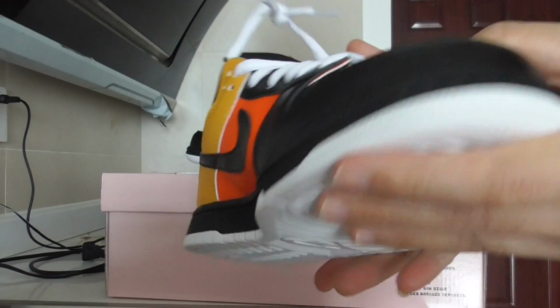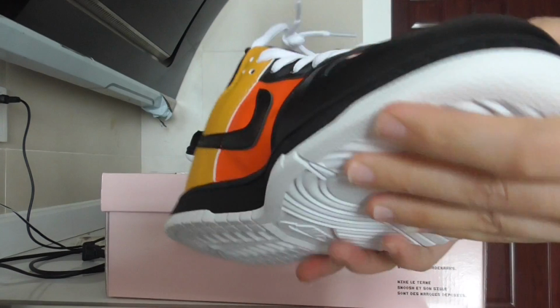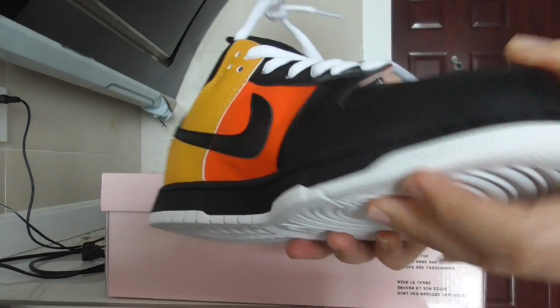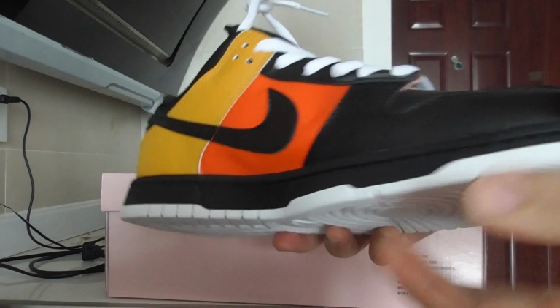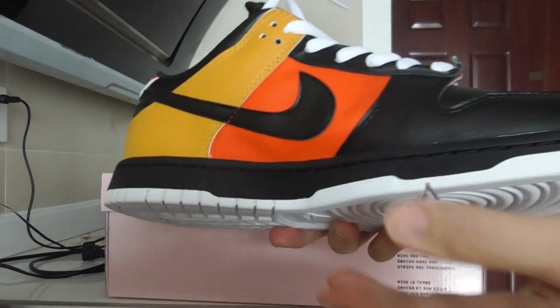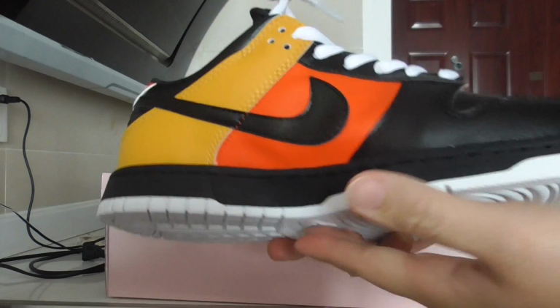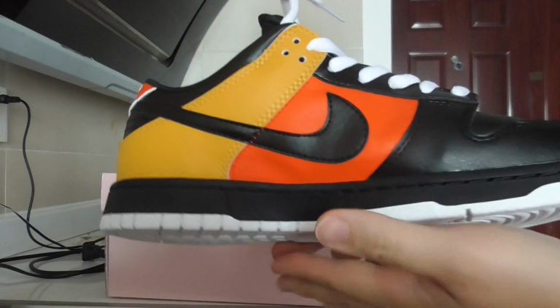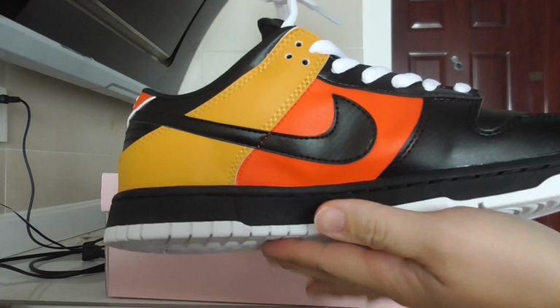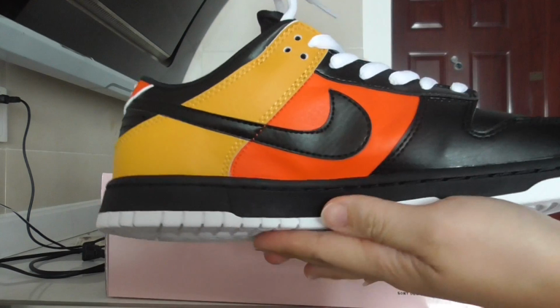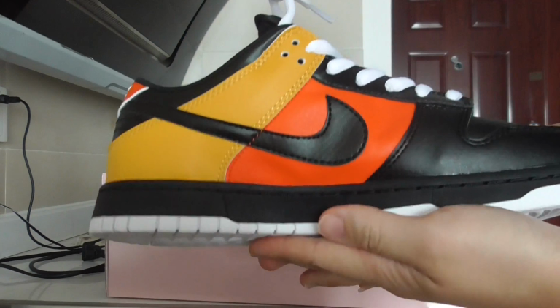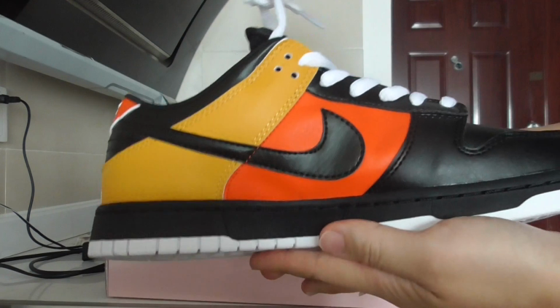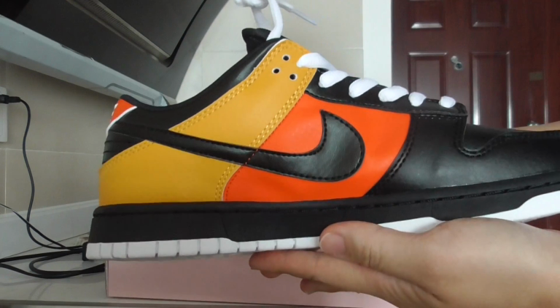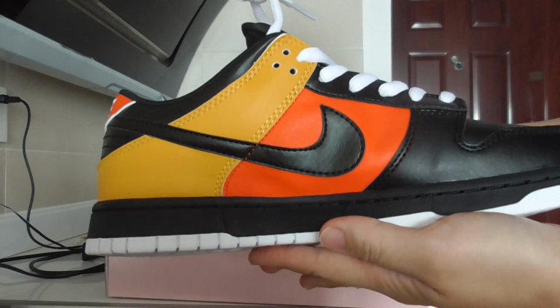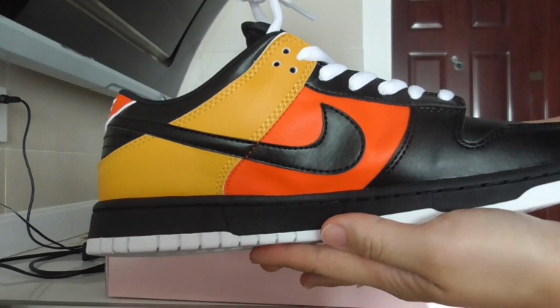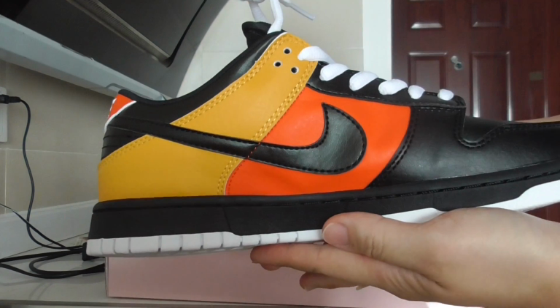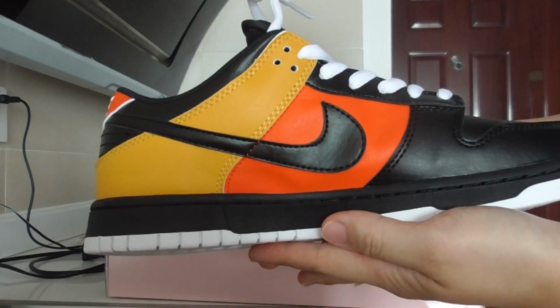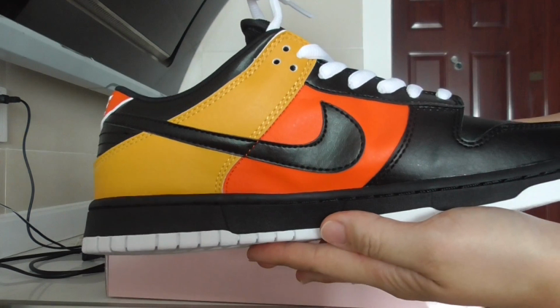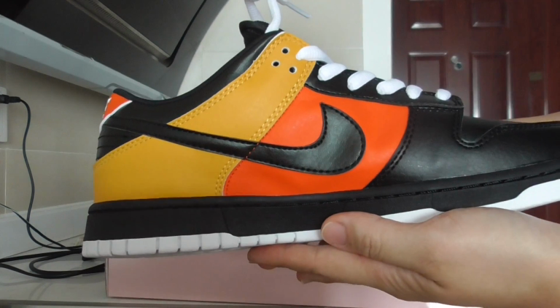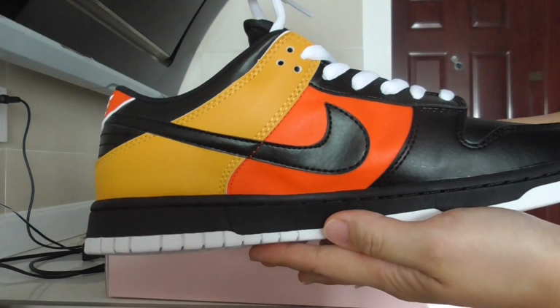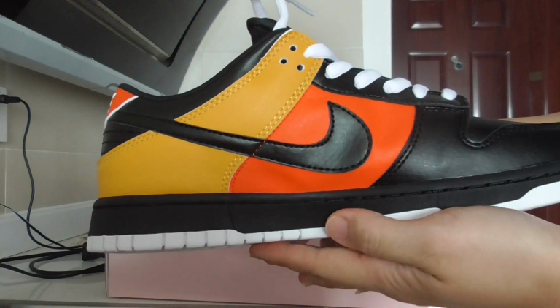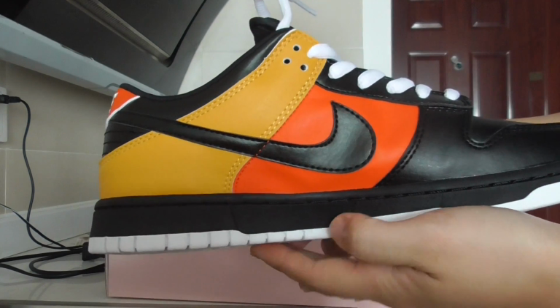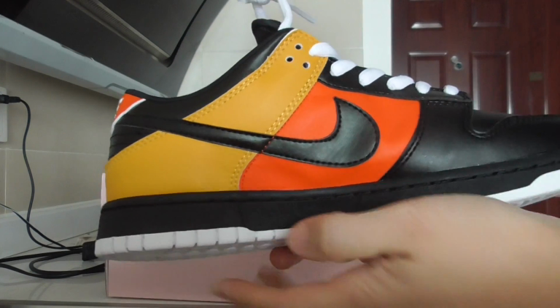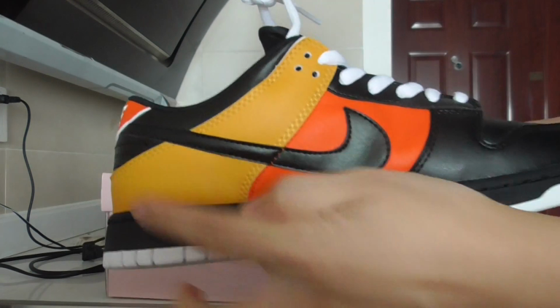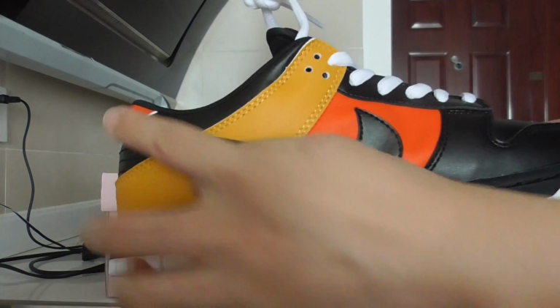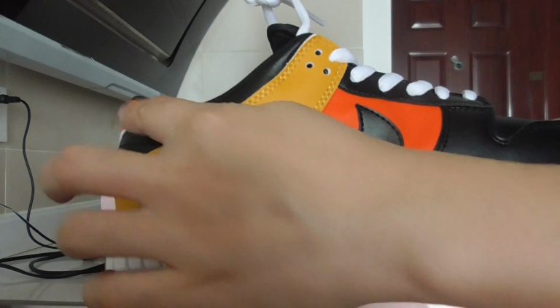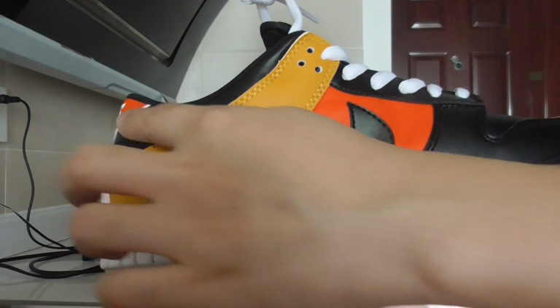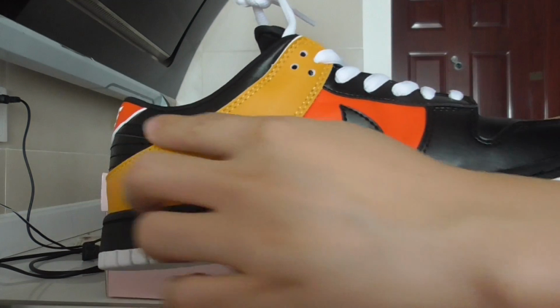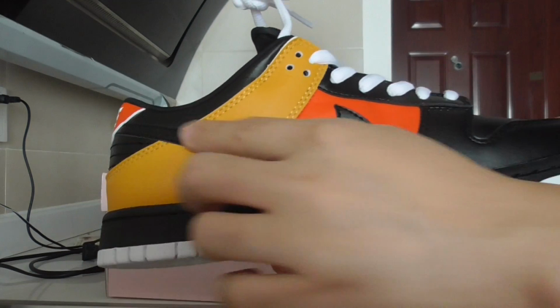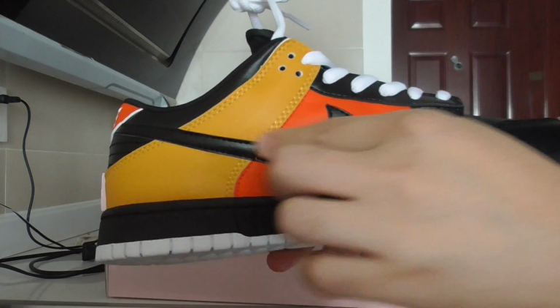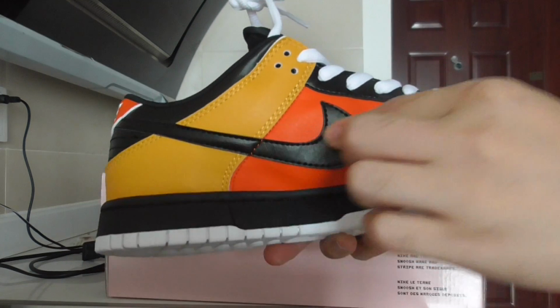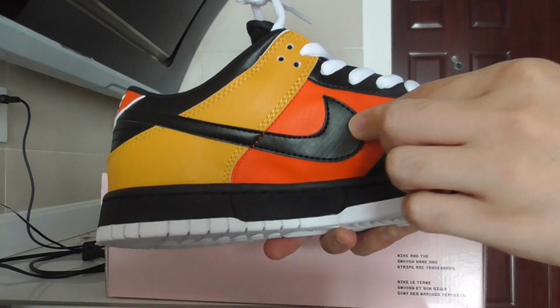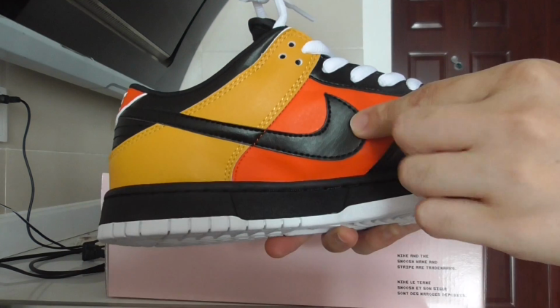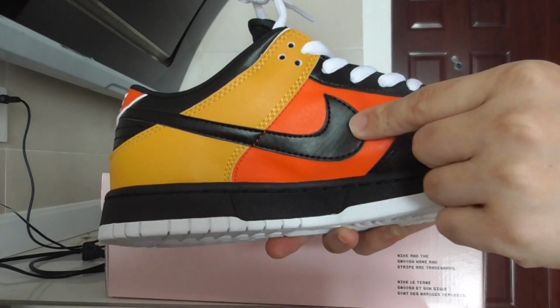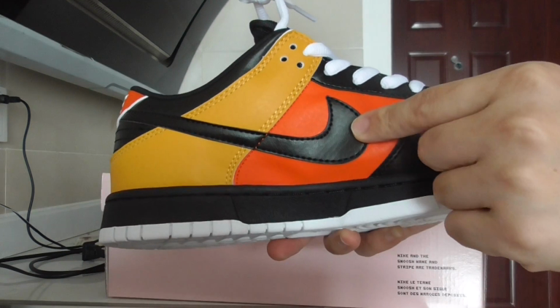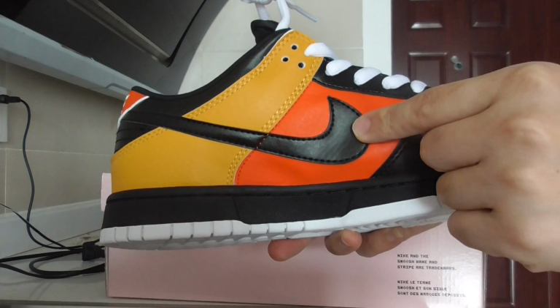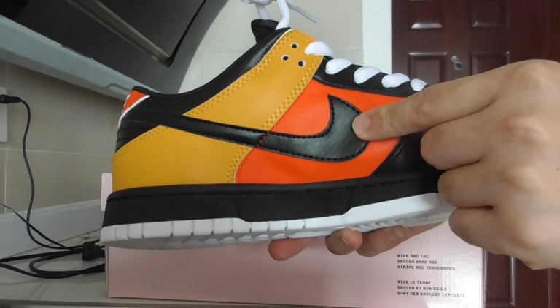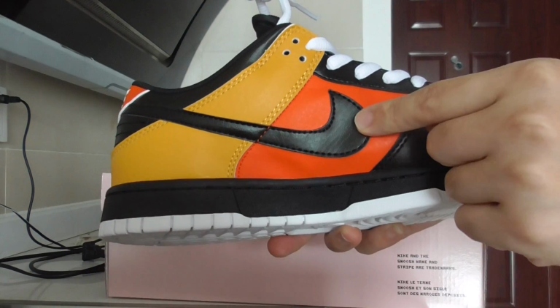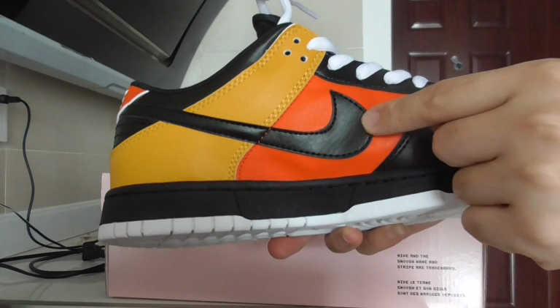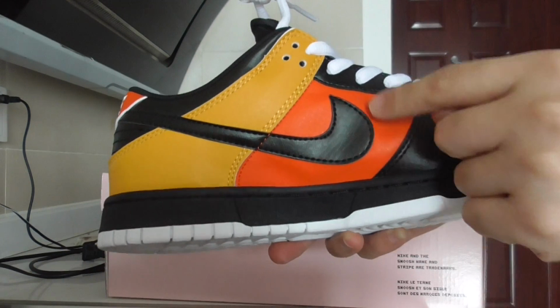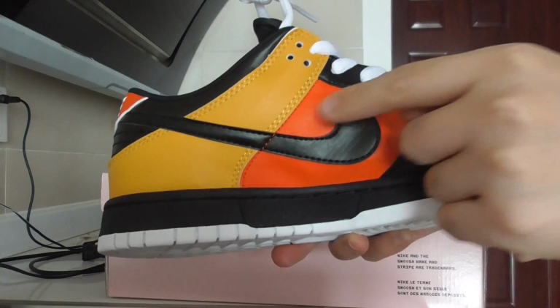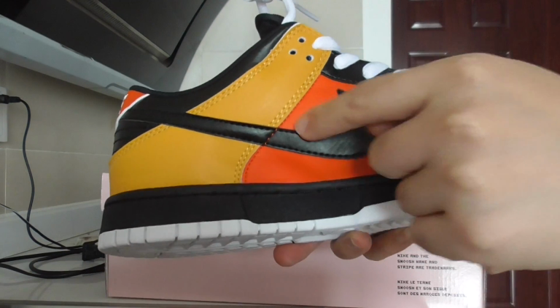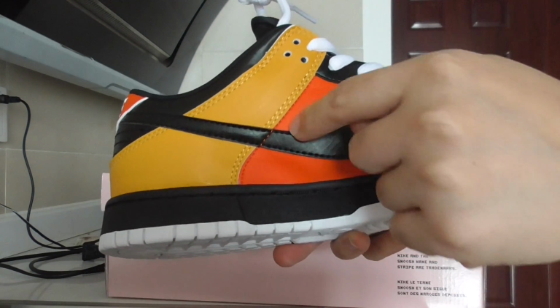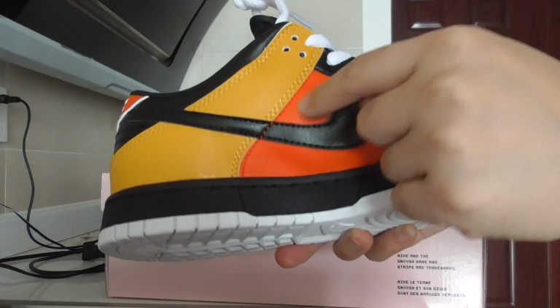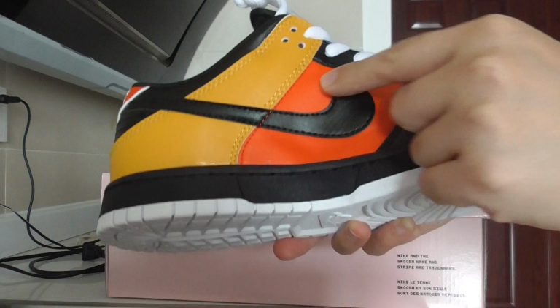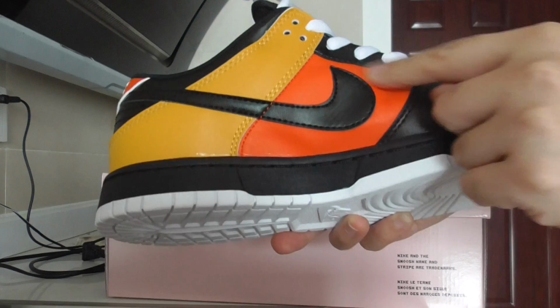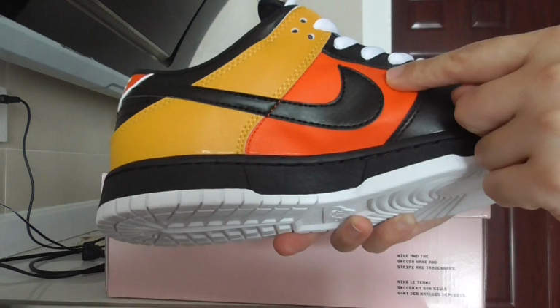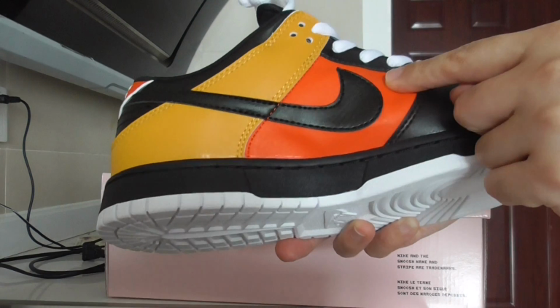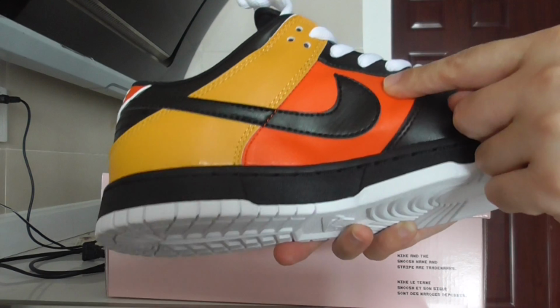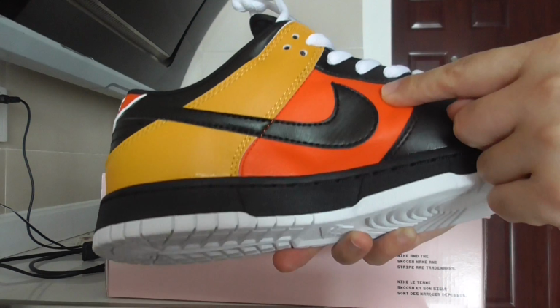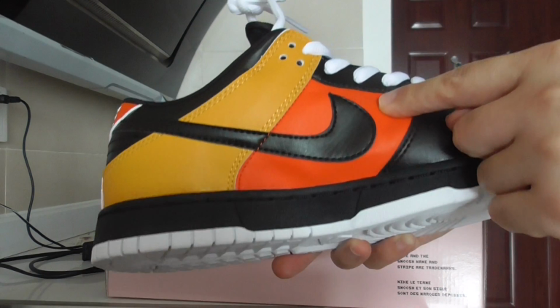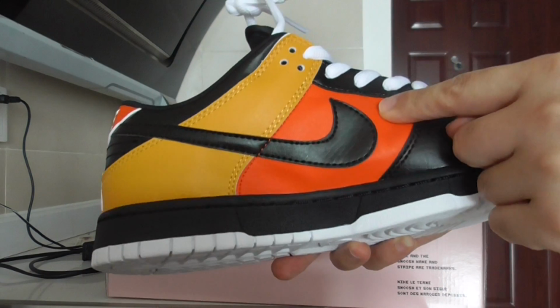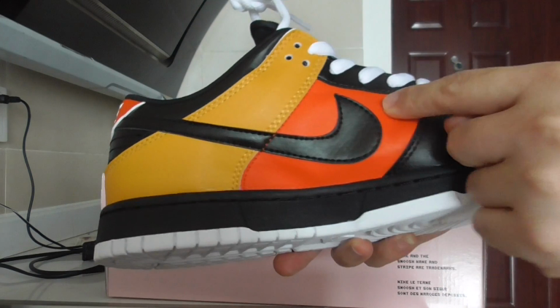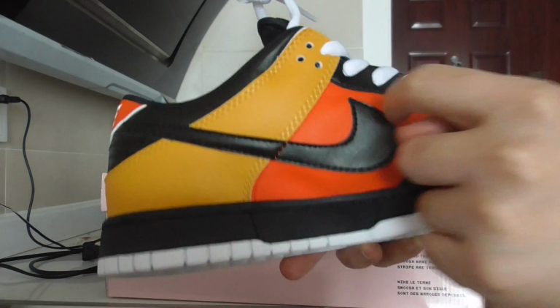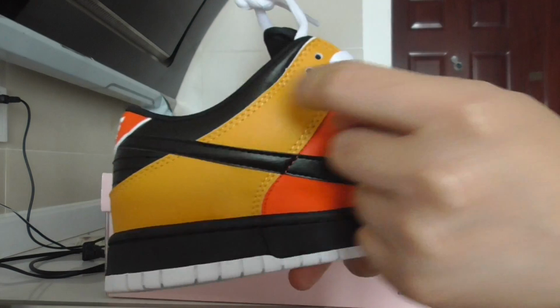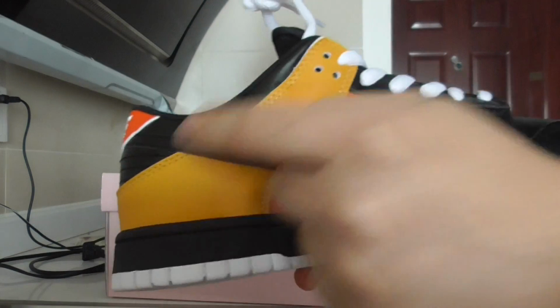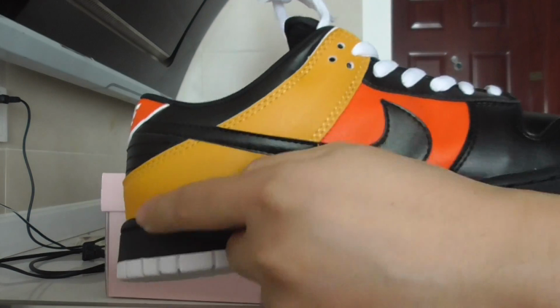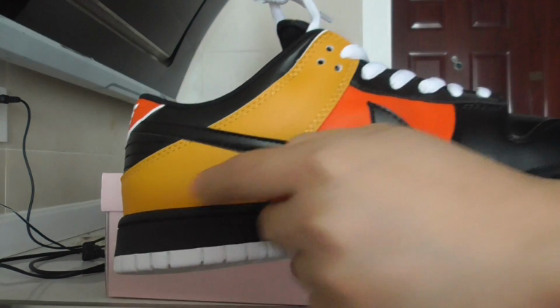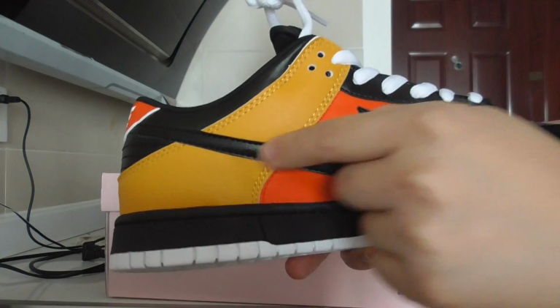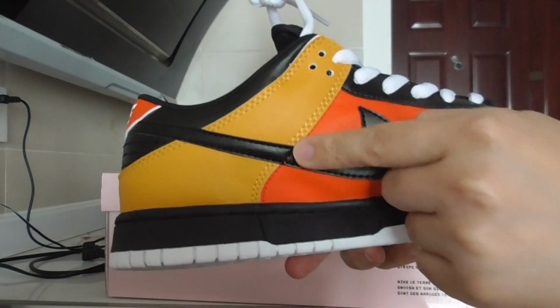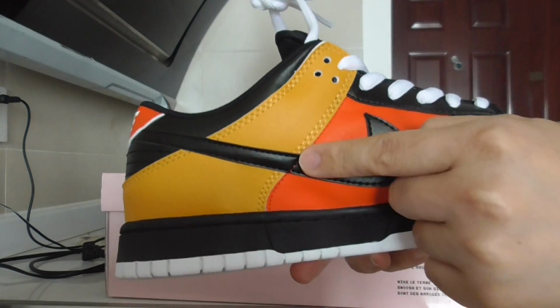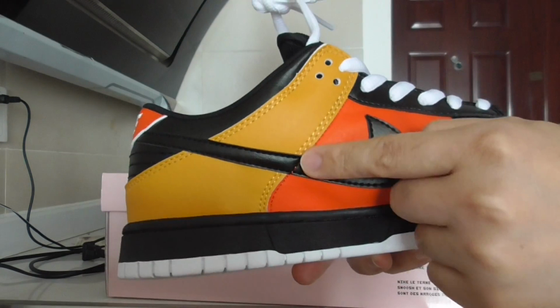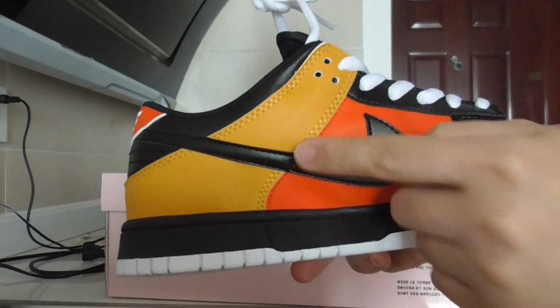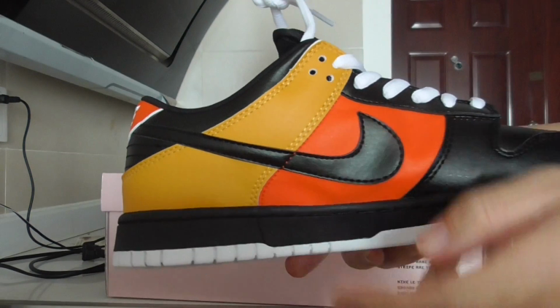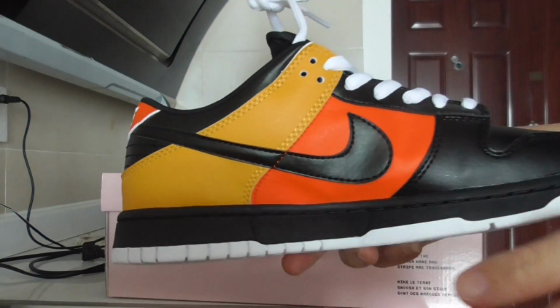The very inner side has the tumbled leather. Black Nike shoes, and this red part and the yellow part.